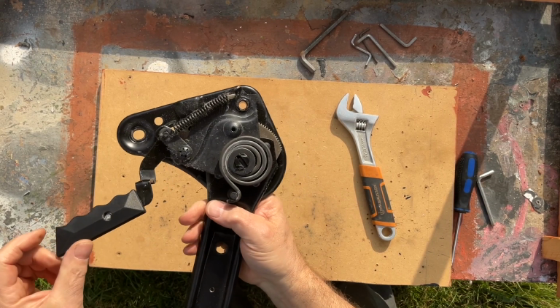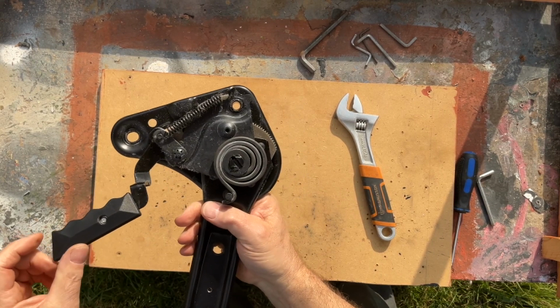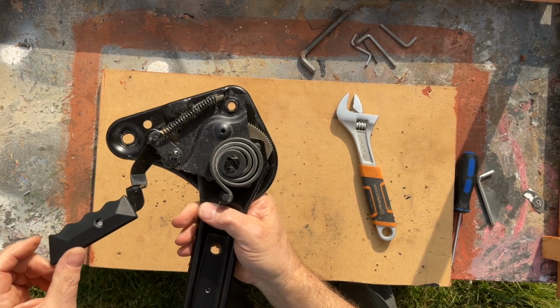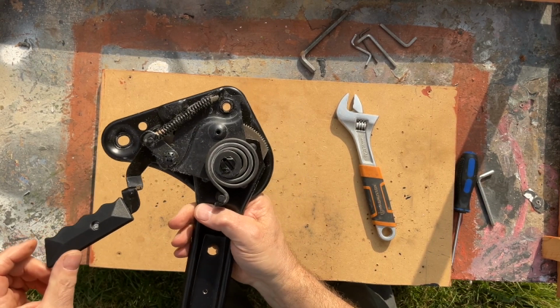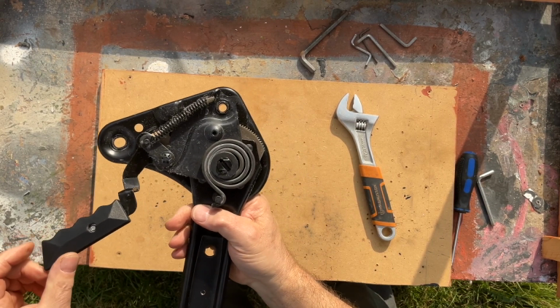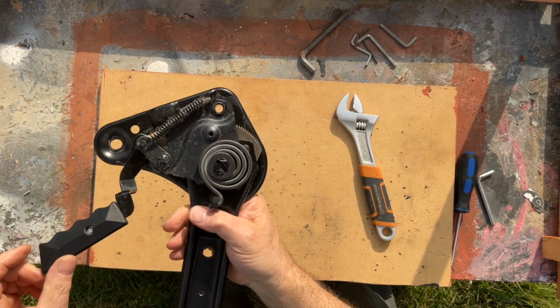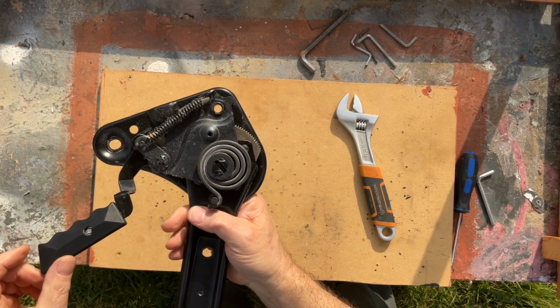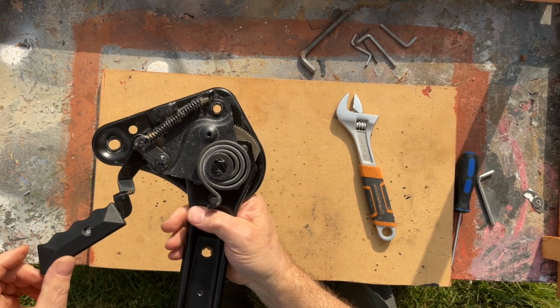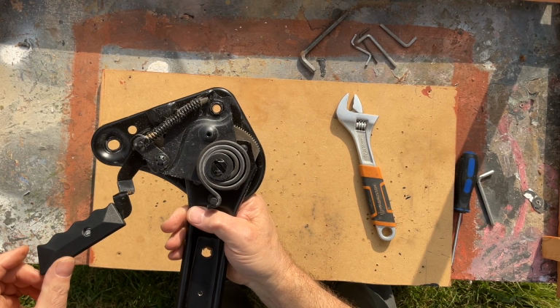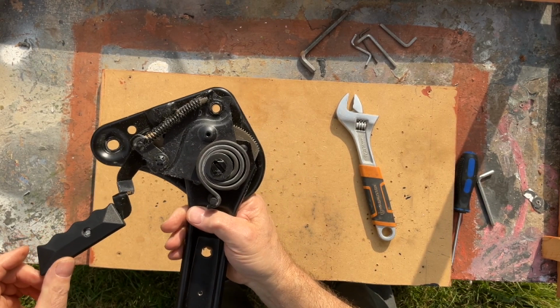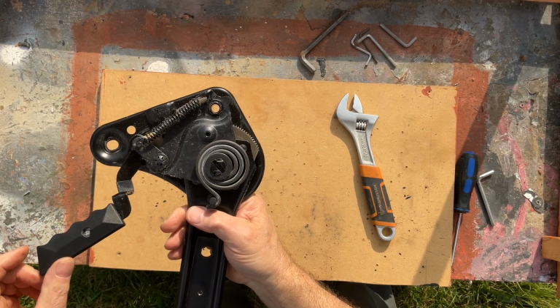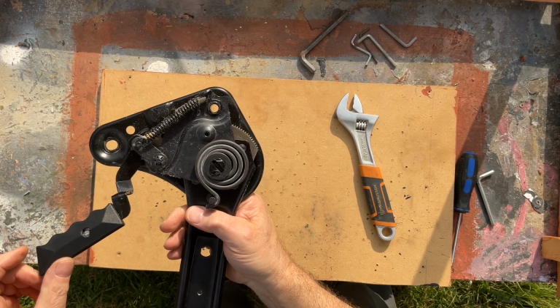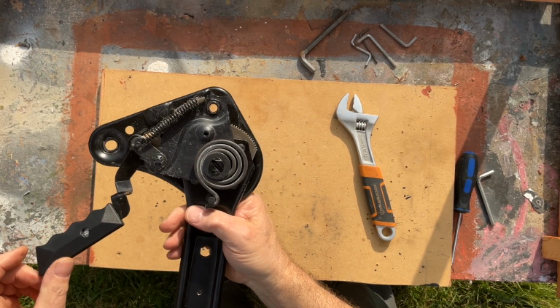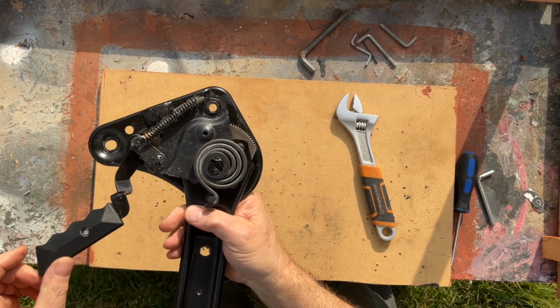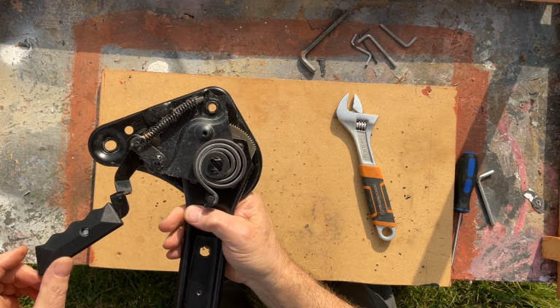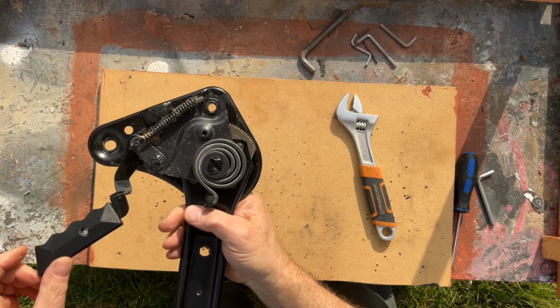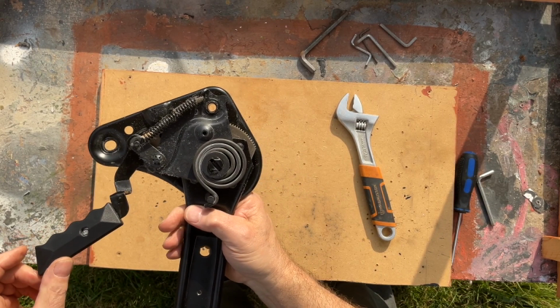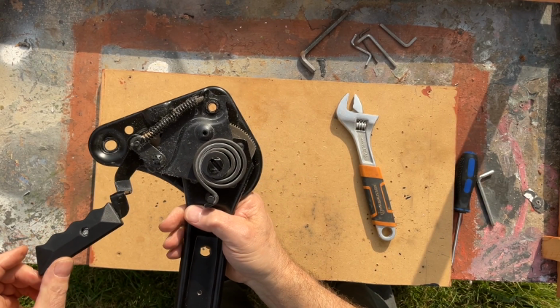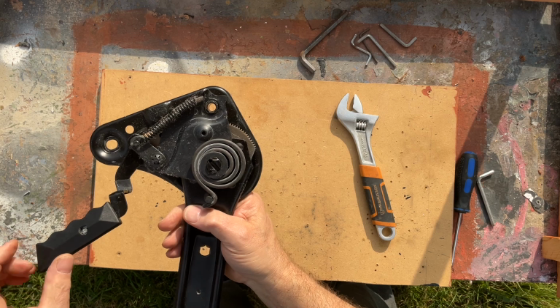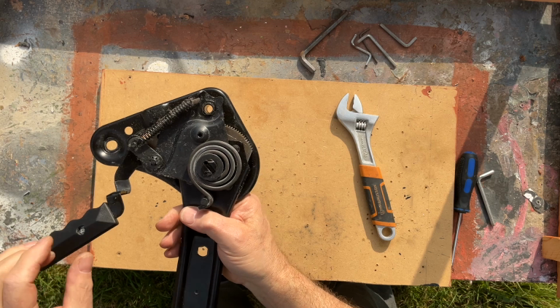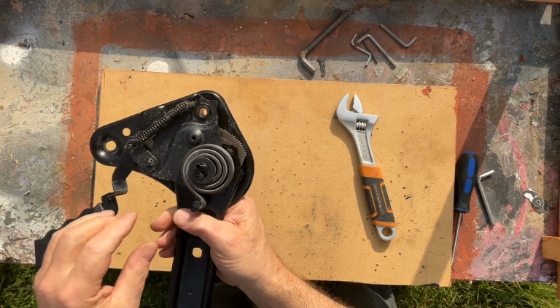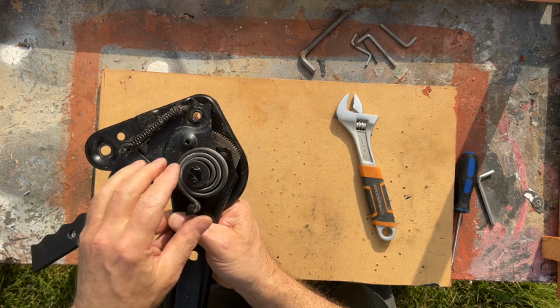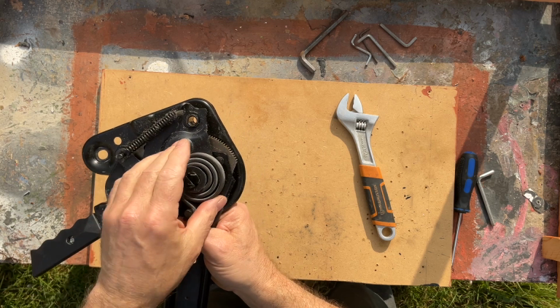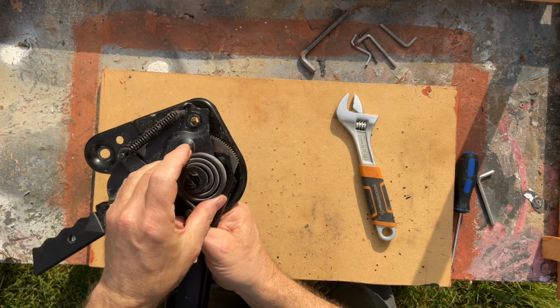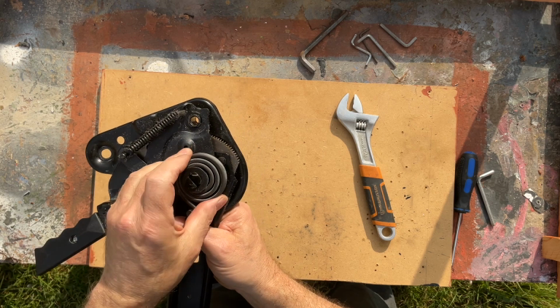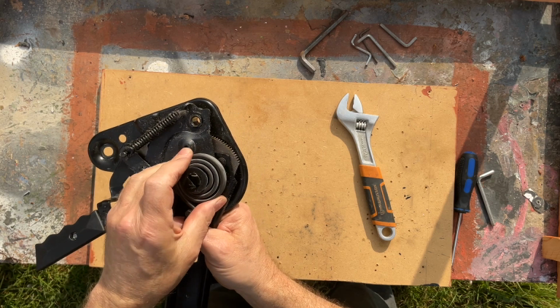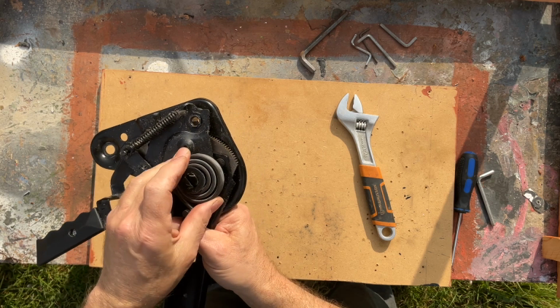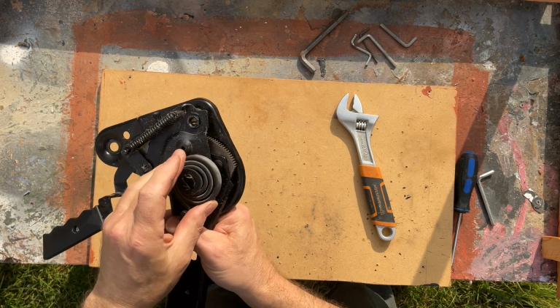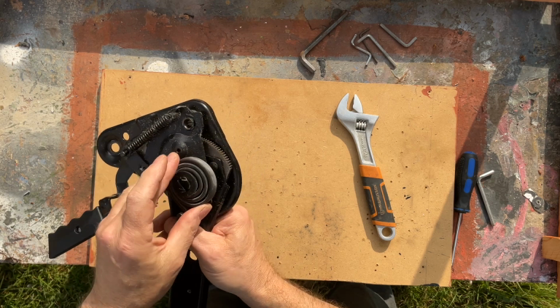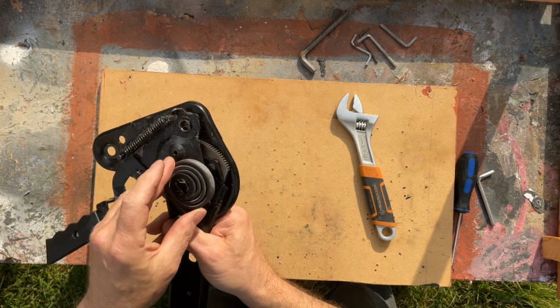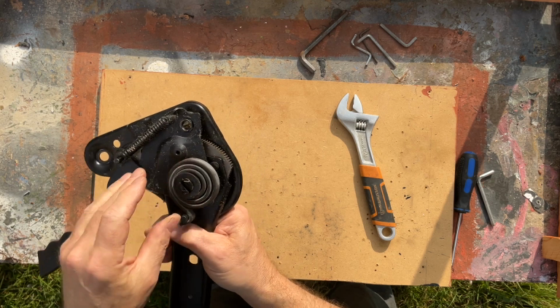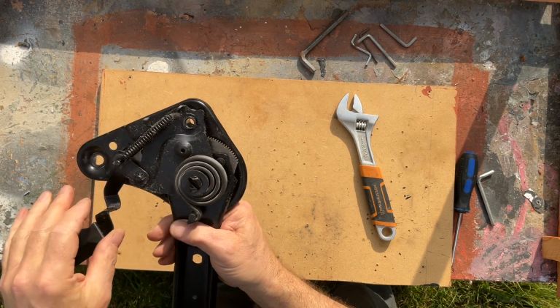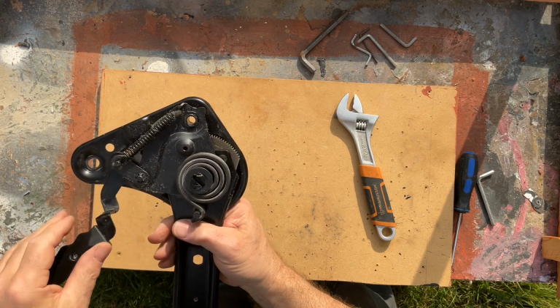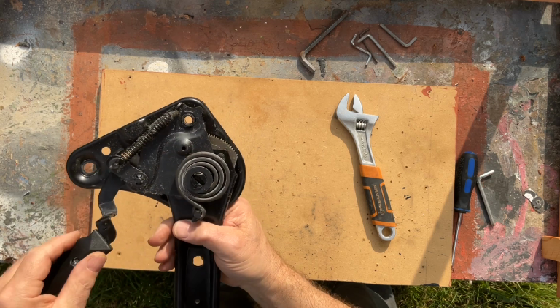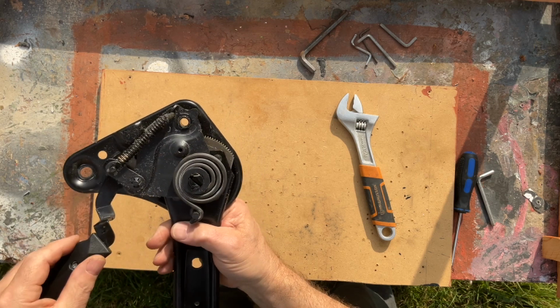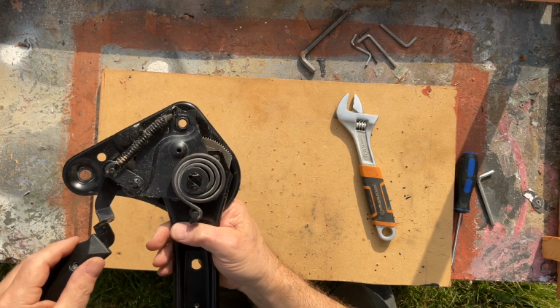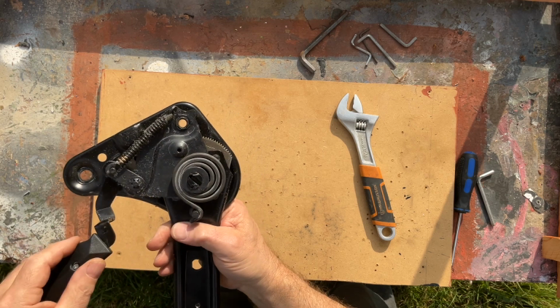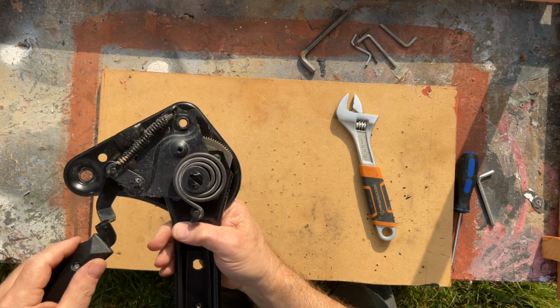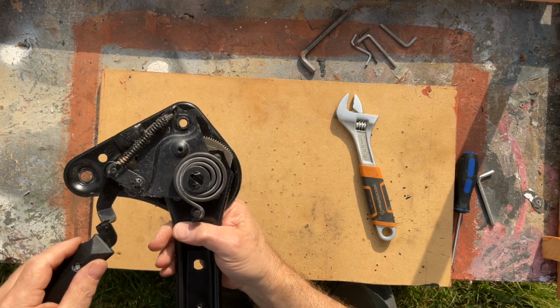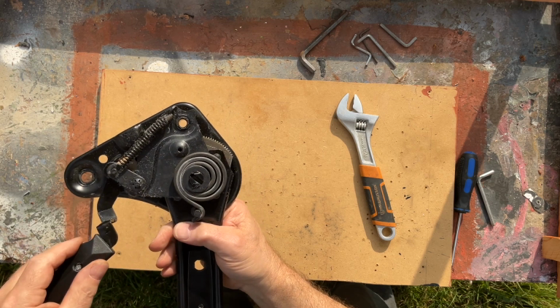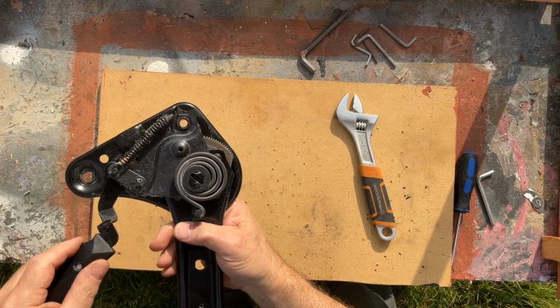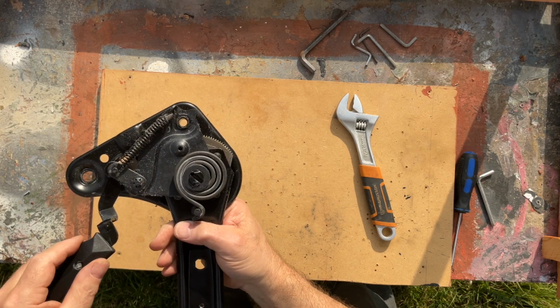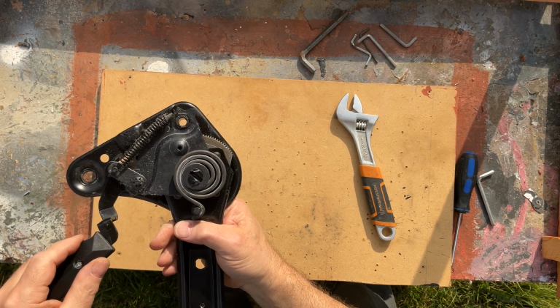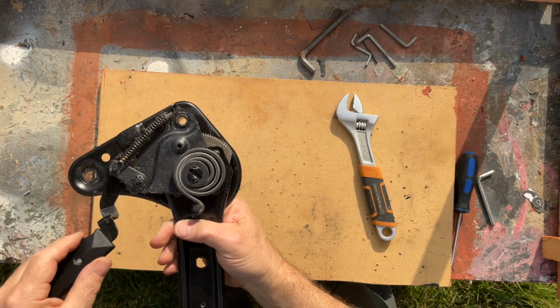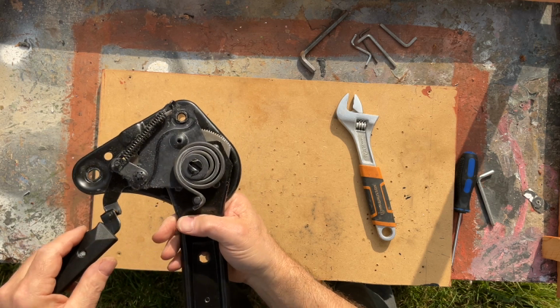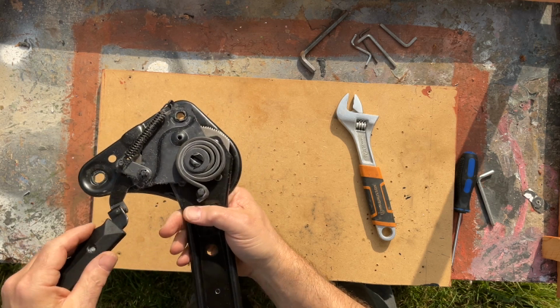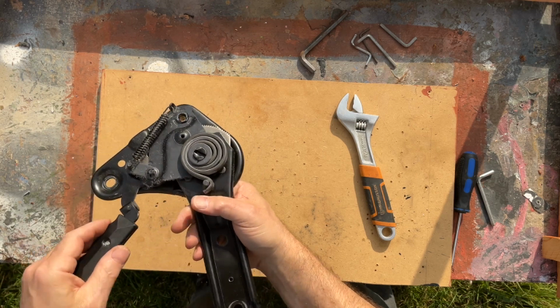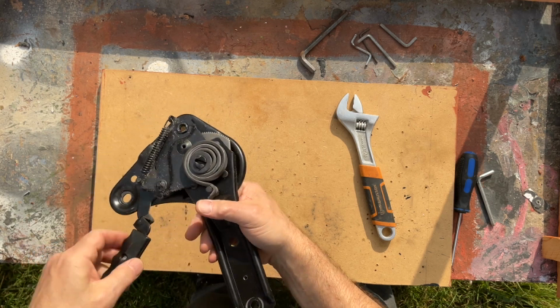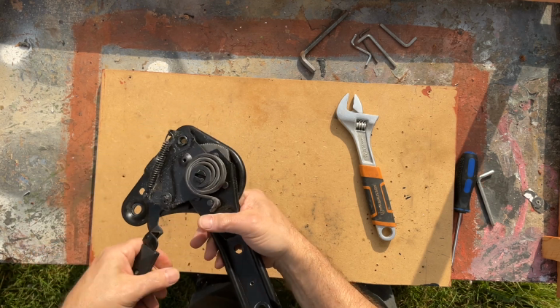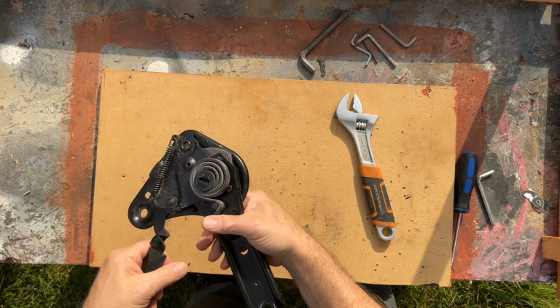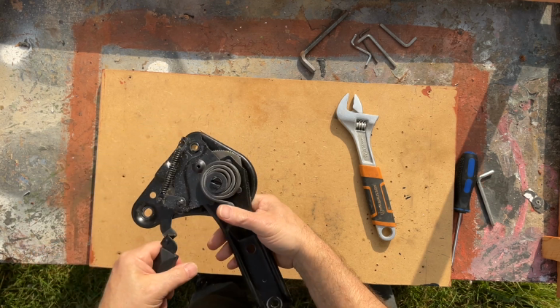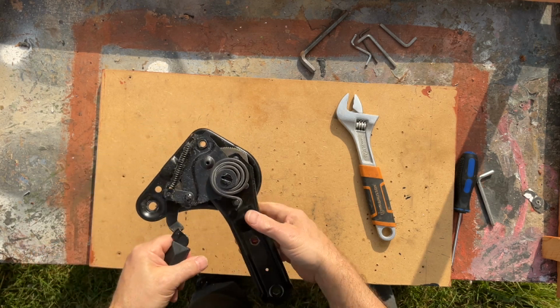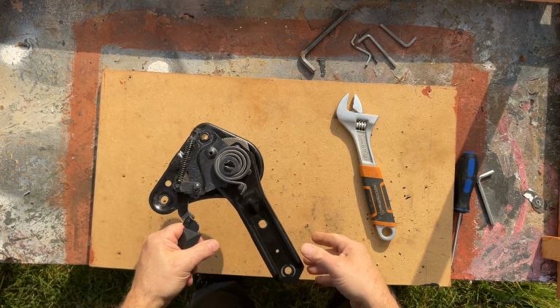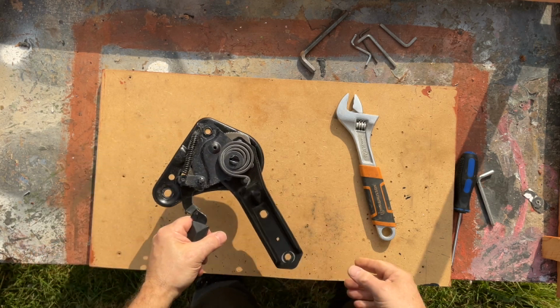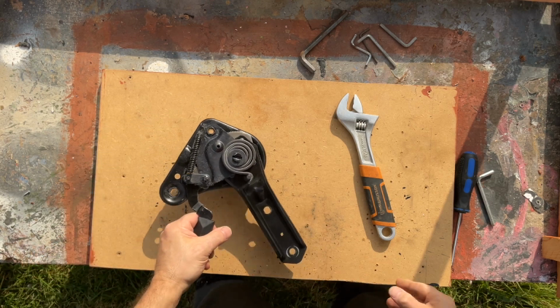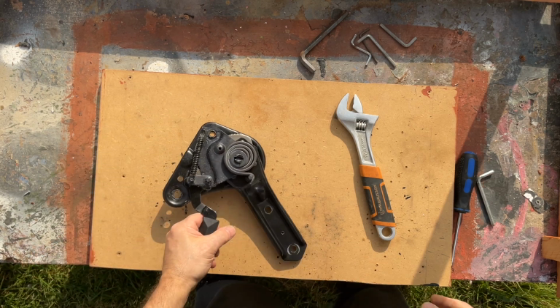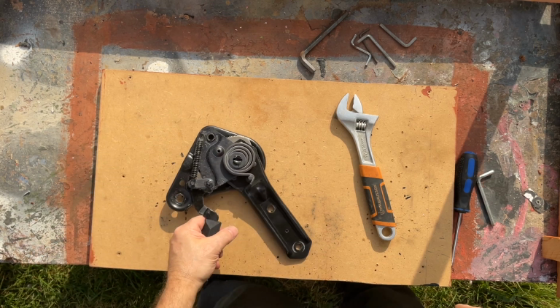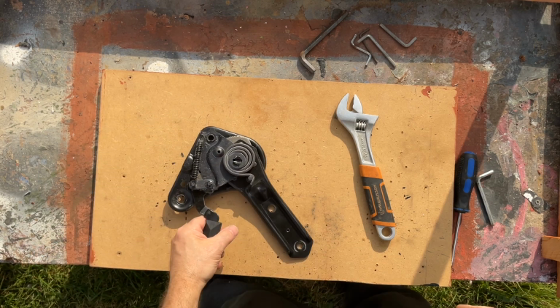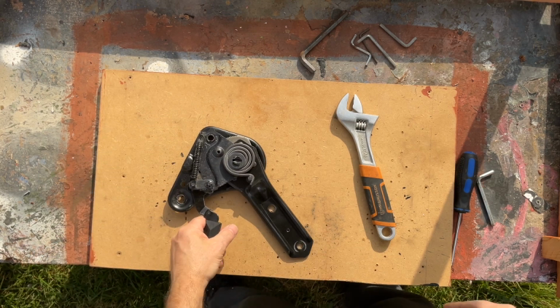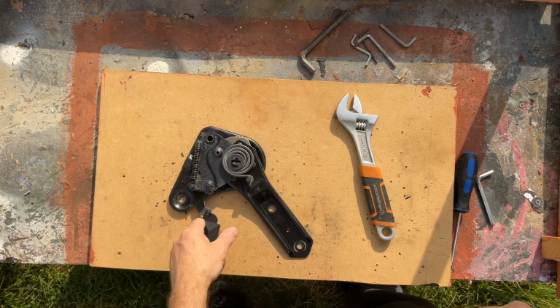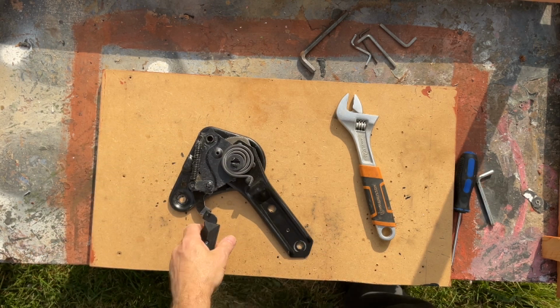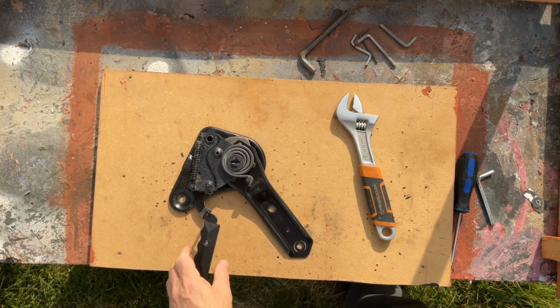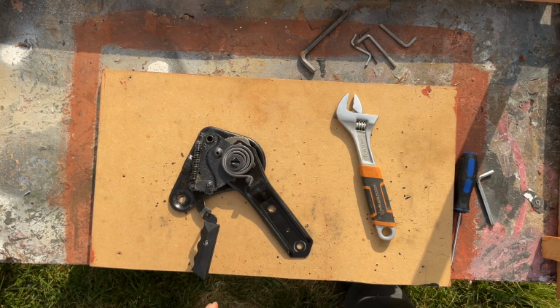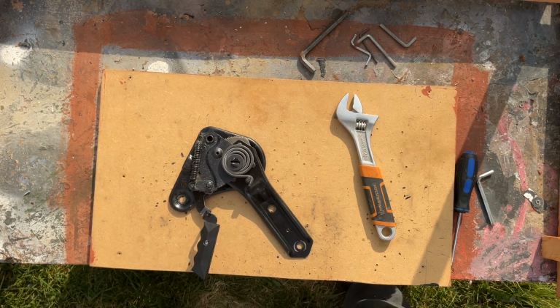But there we have it — that's the mechanism. Looks all perfectly okay. That obviously wasn't the part that had gone.